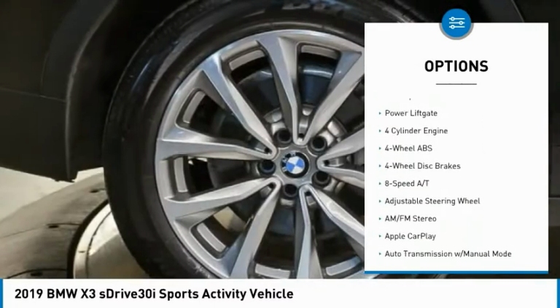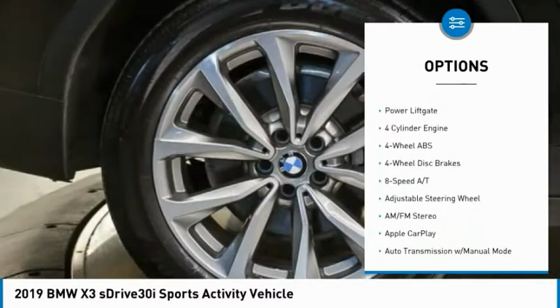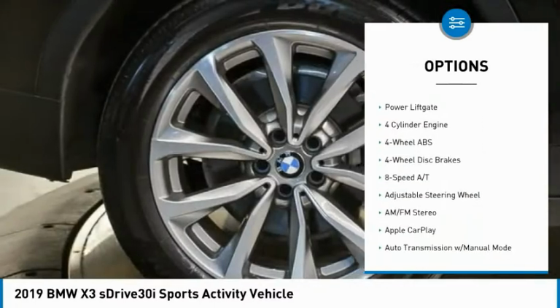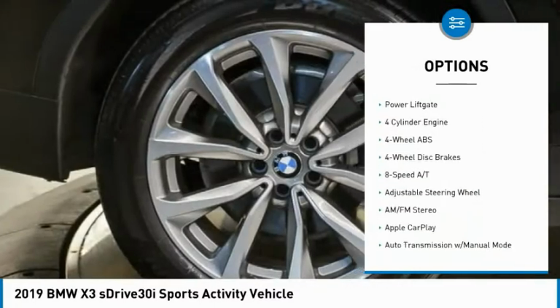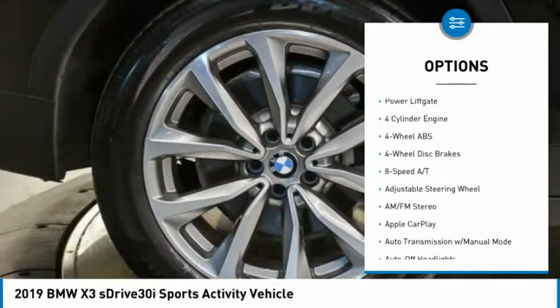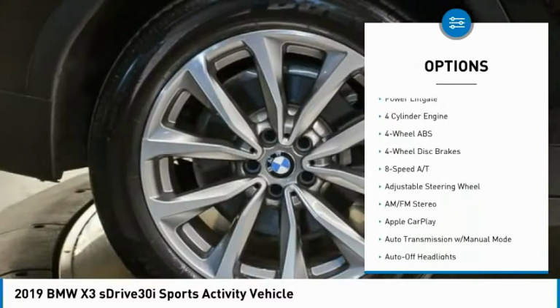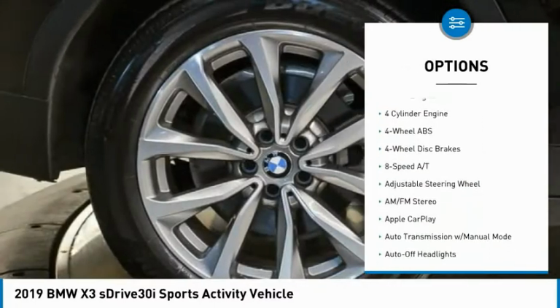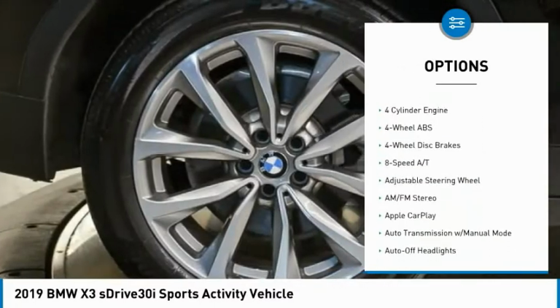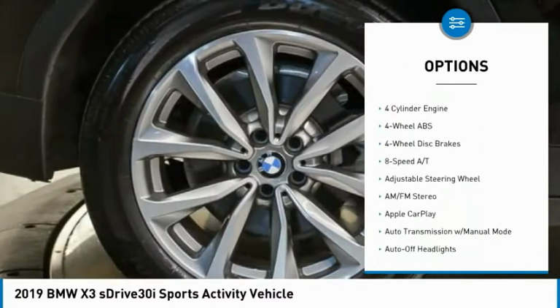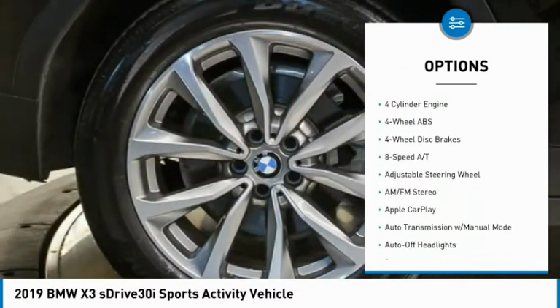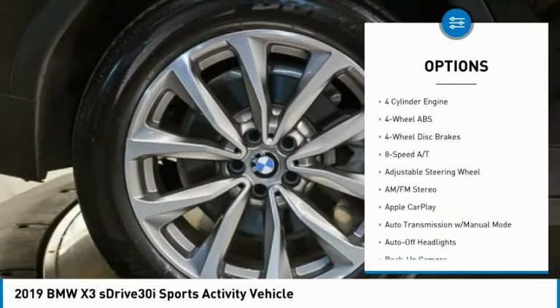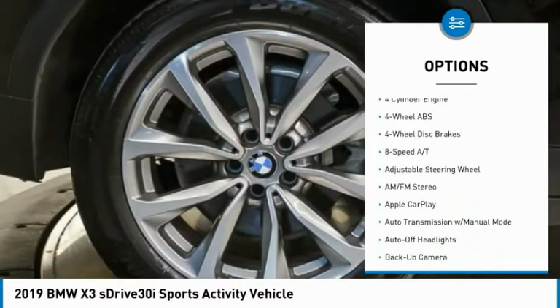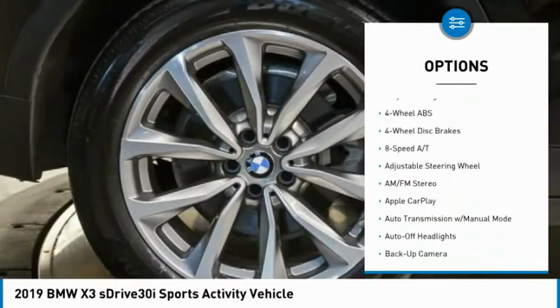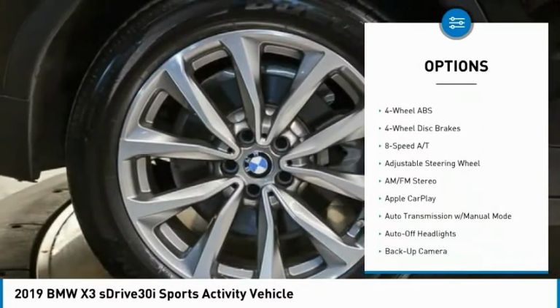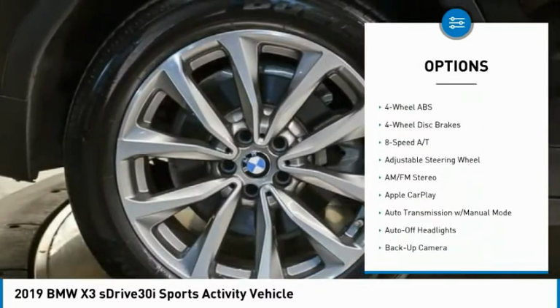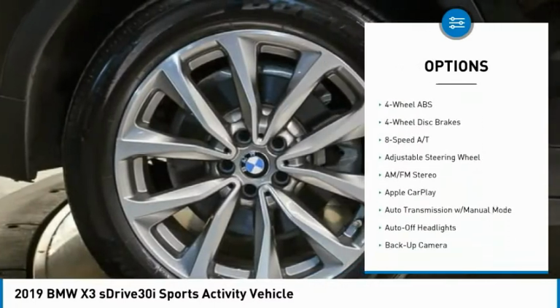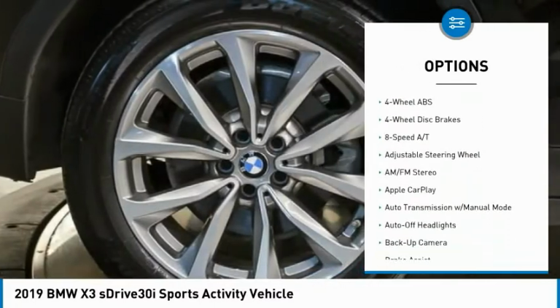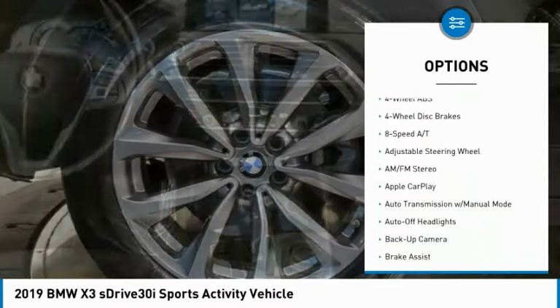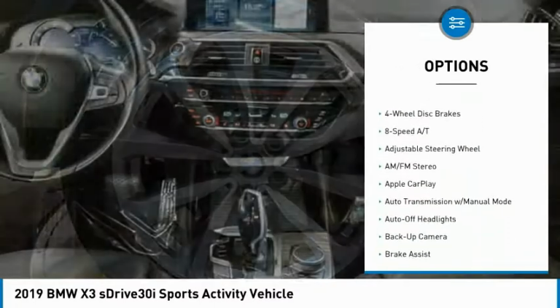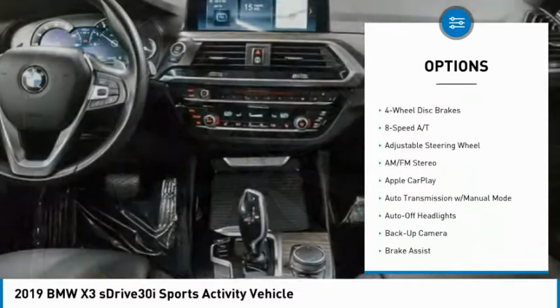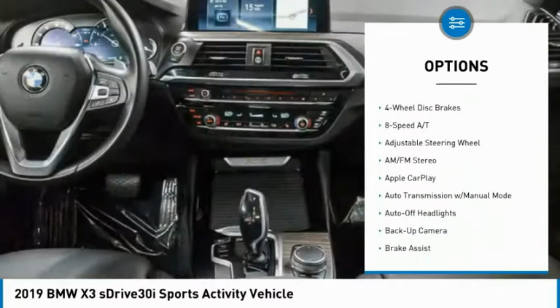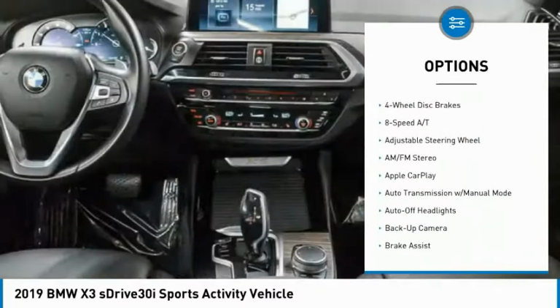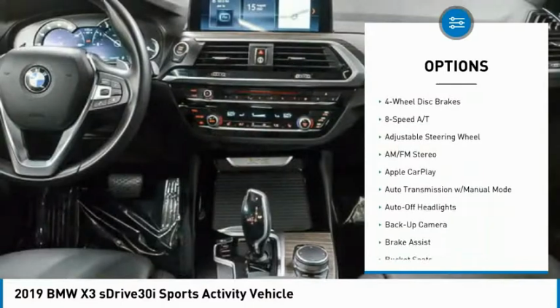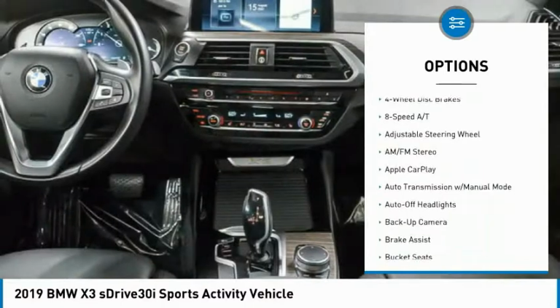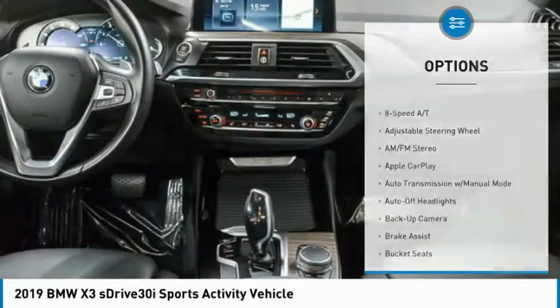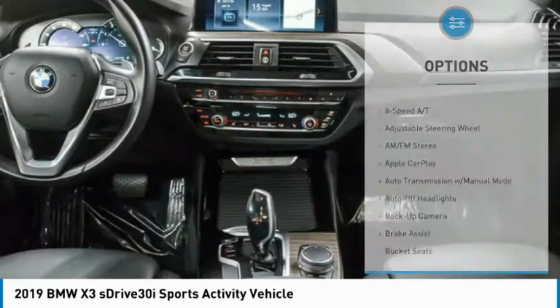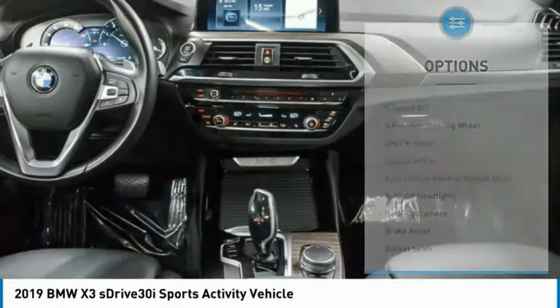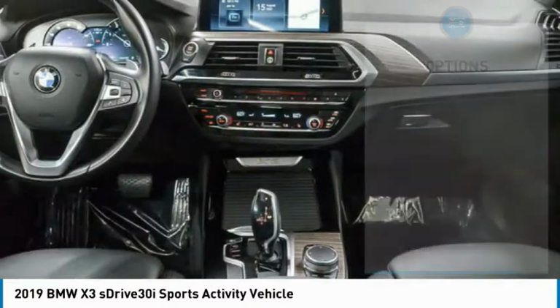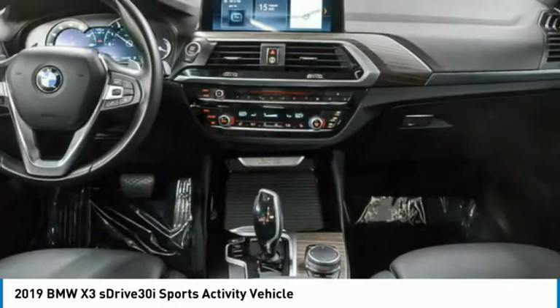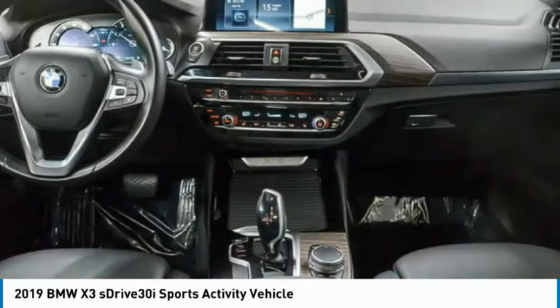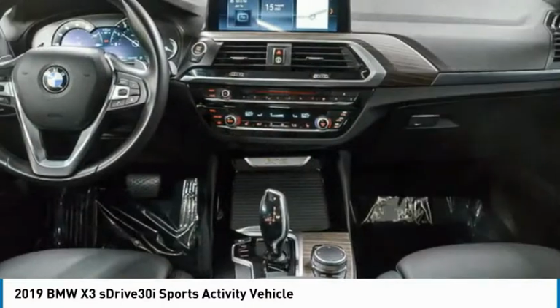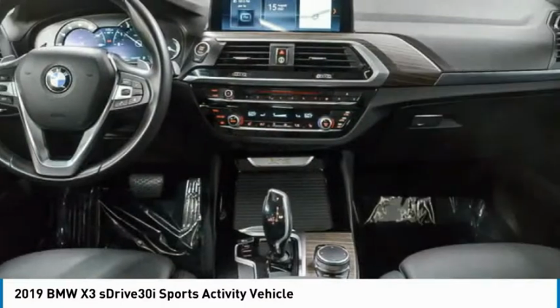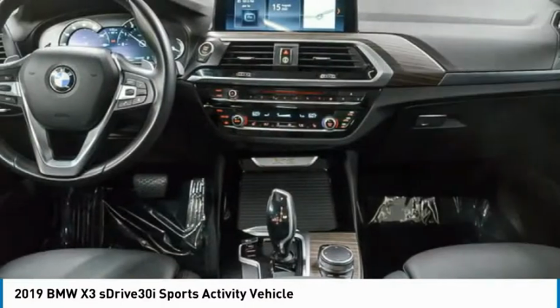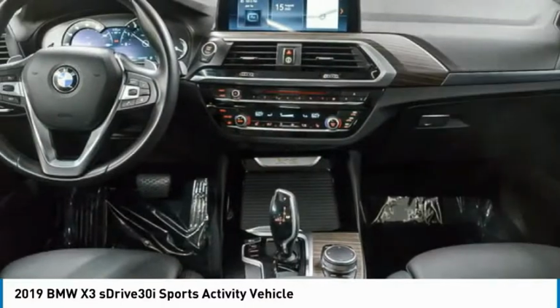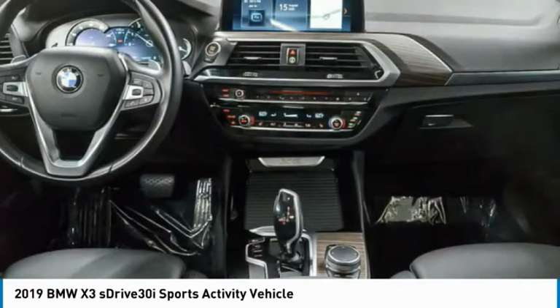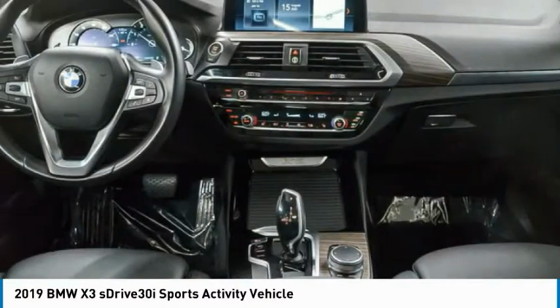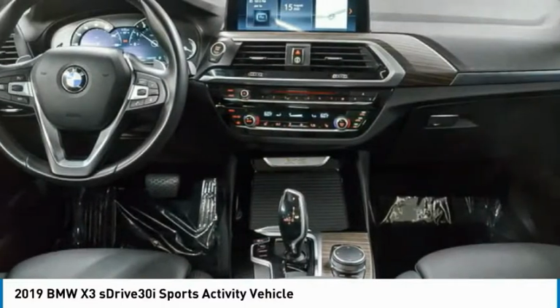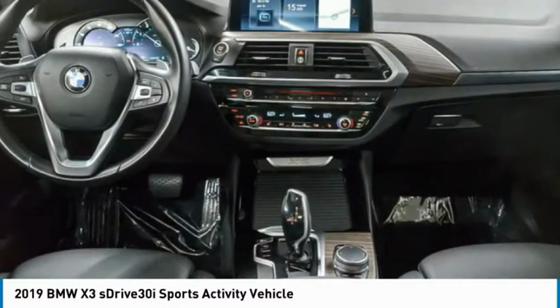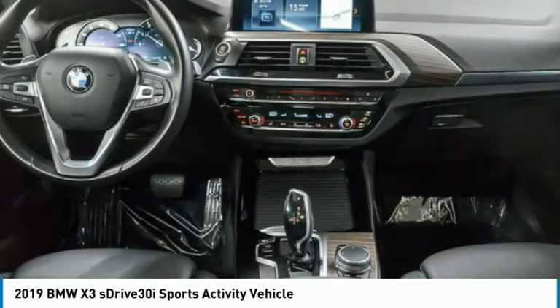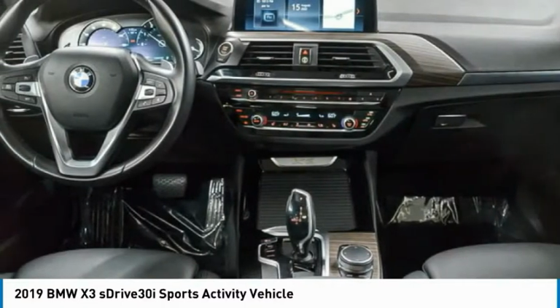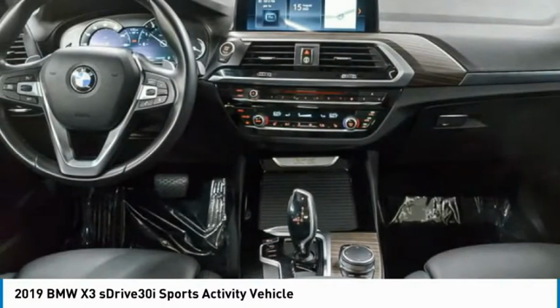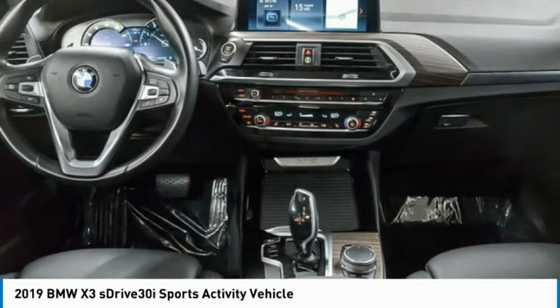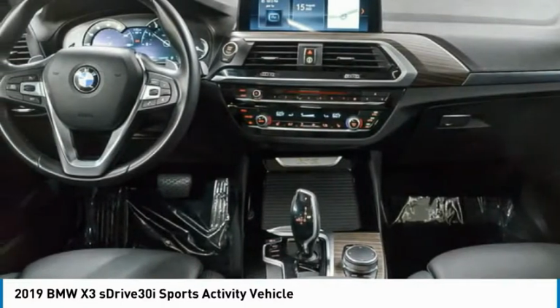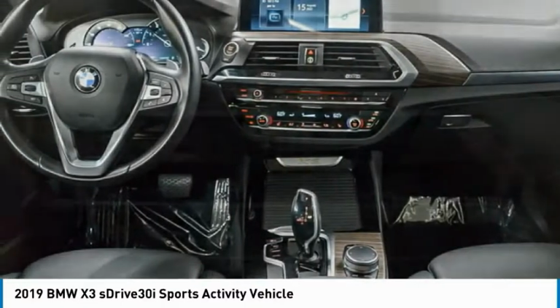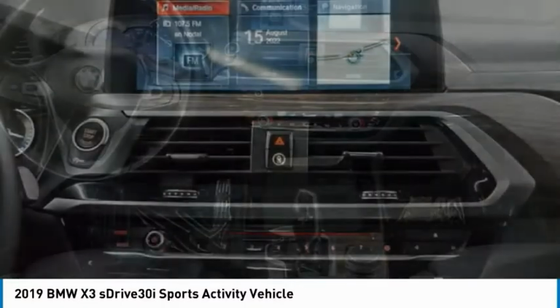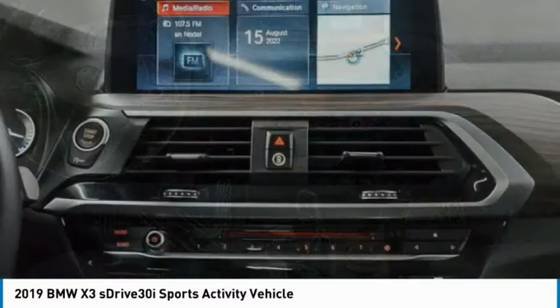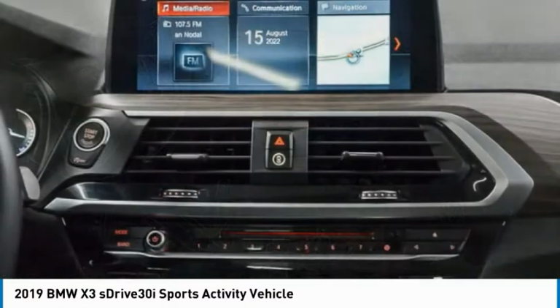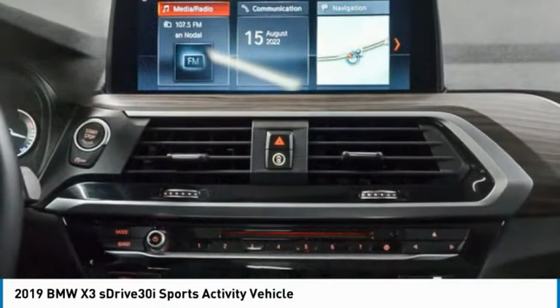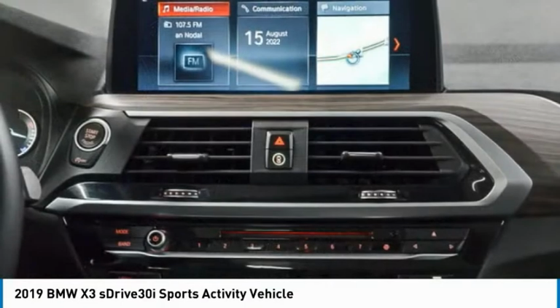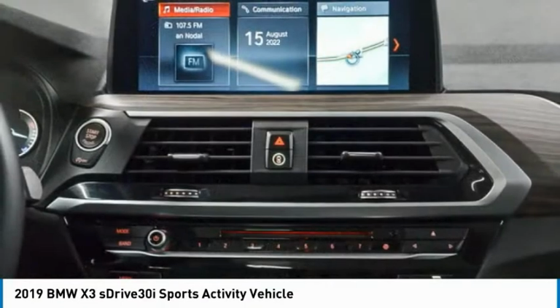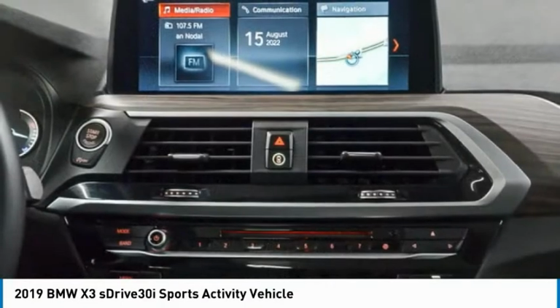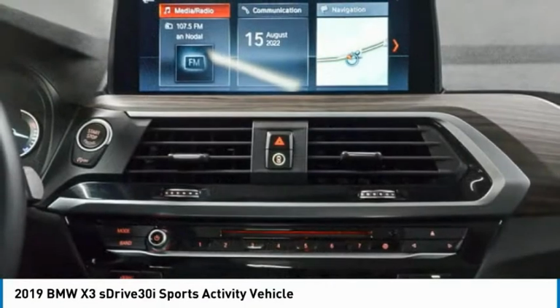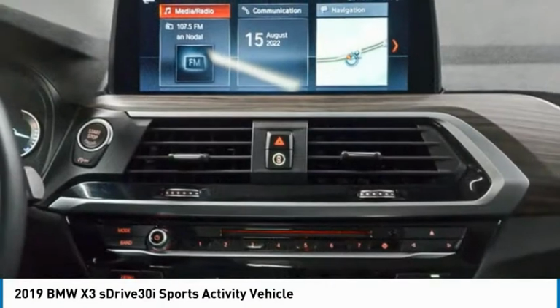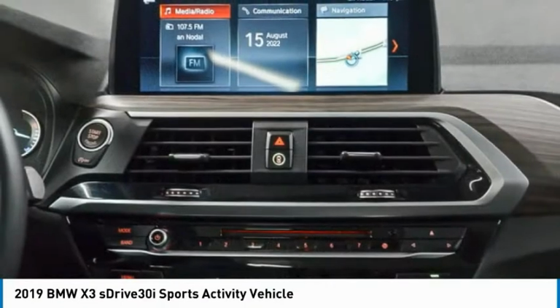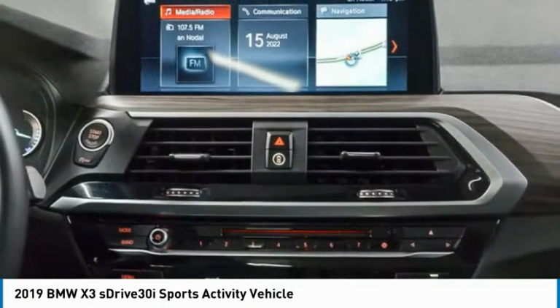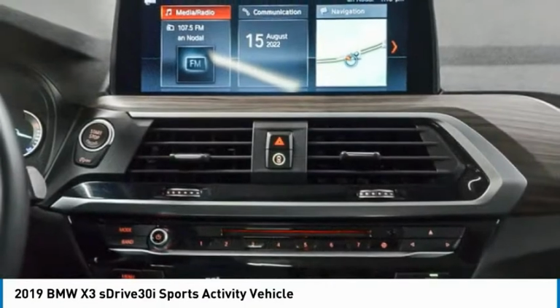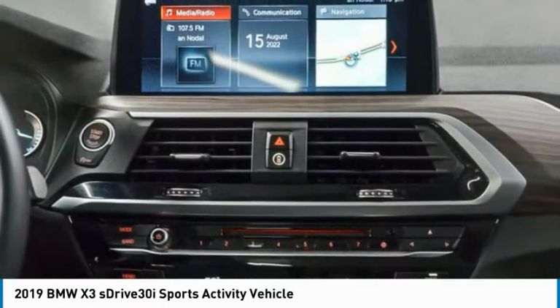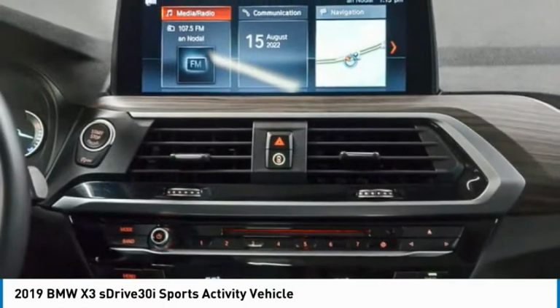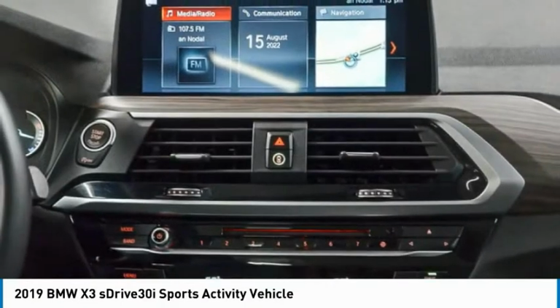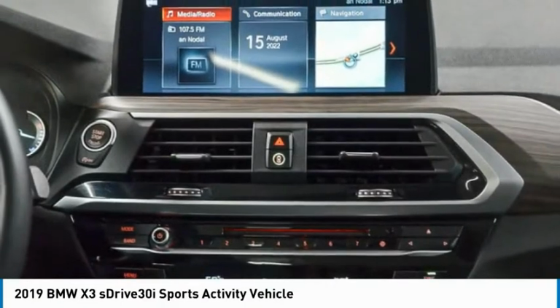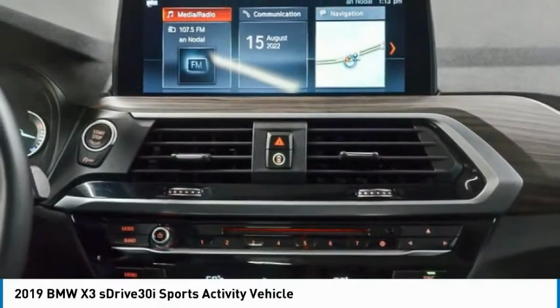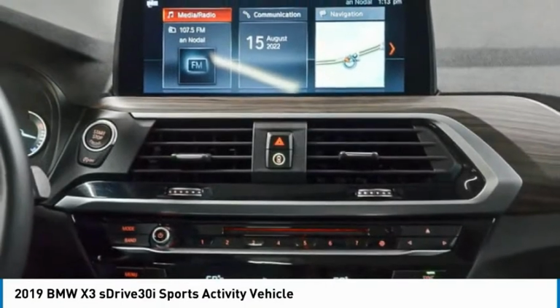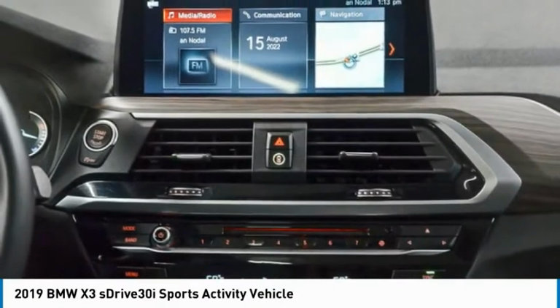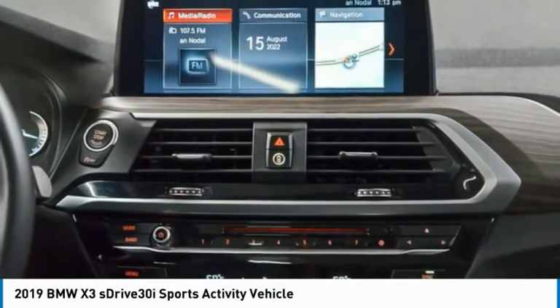blind spot monitor, sunroof, heated mirrors, electronic stability control, rear spoiler, power lift gate.